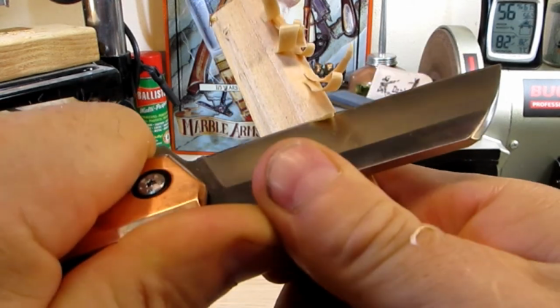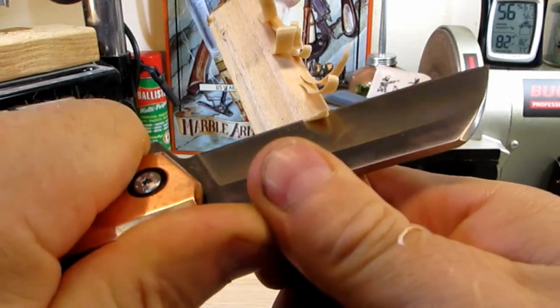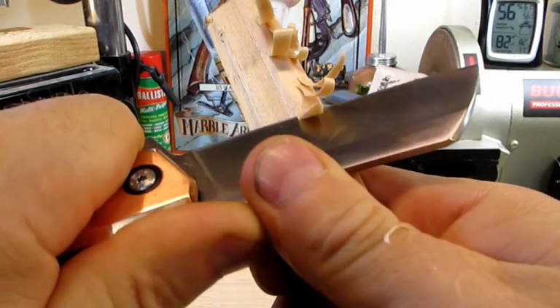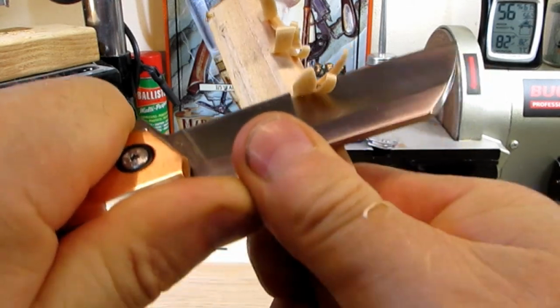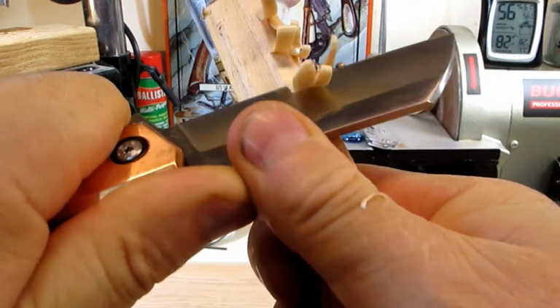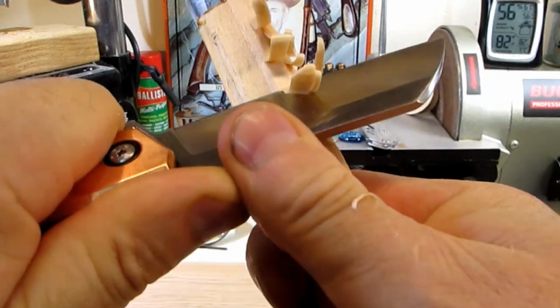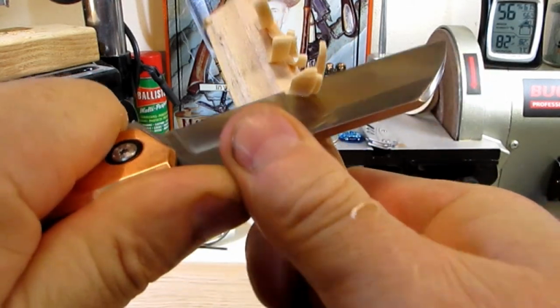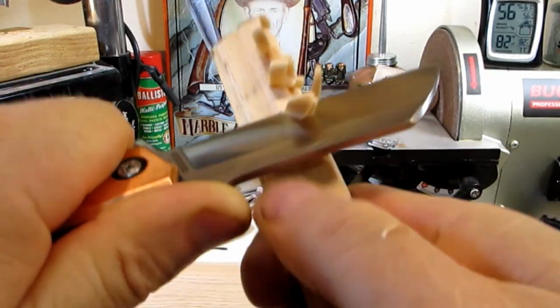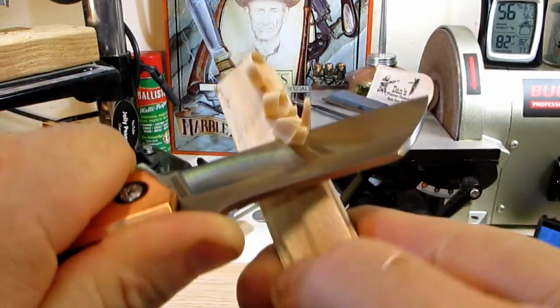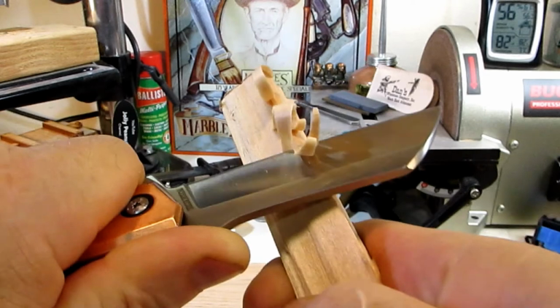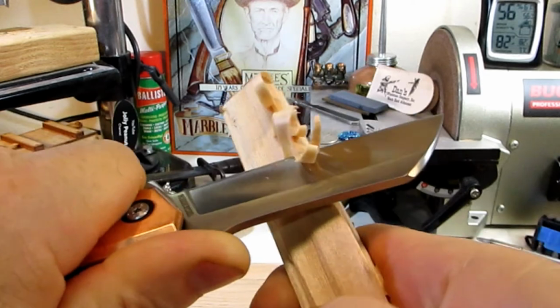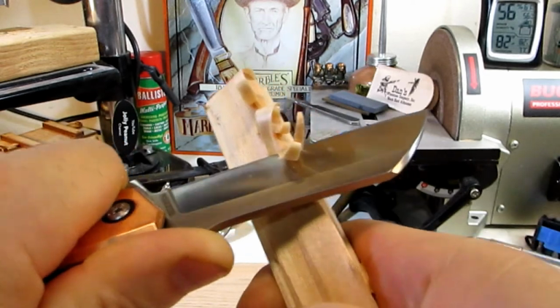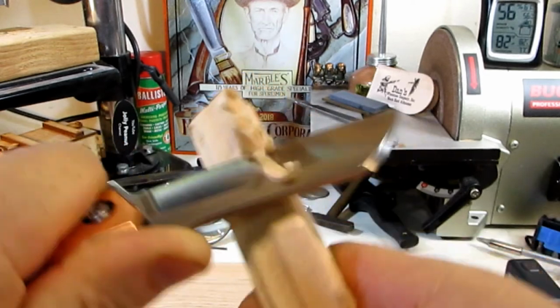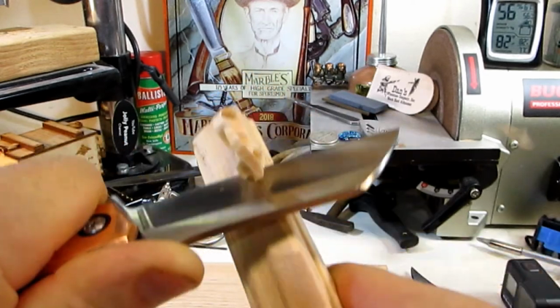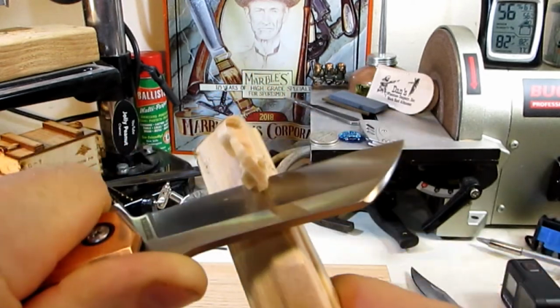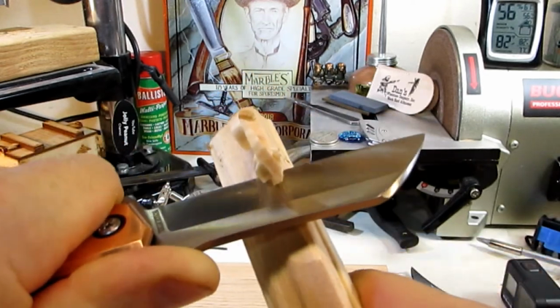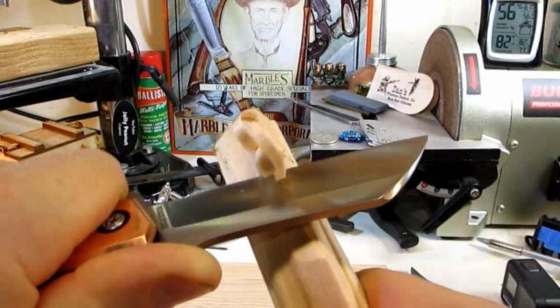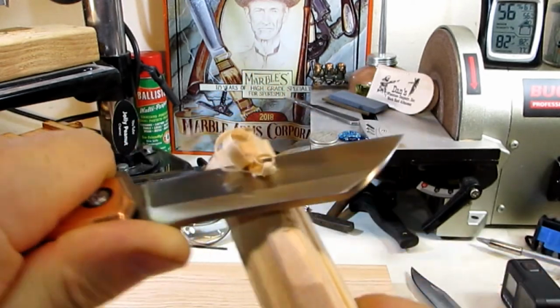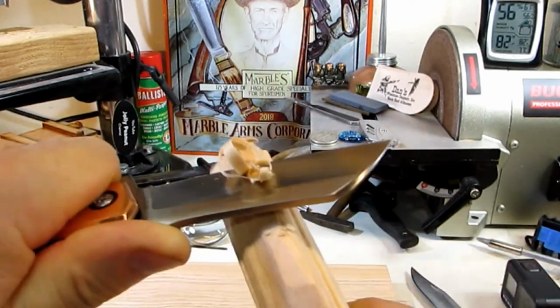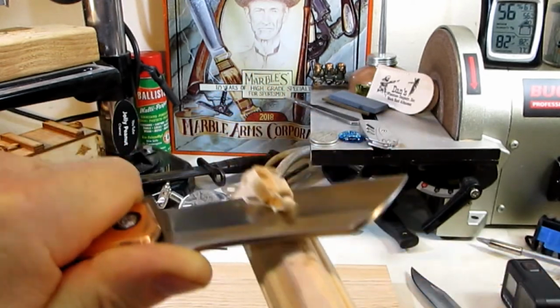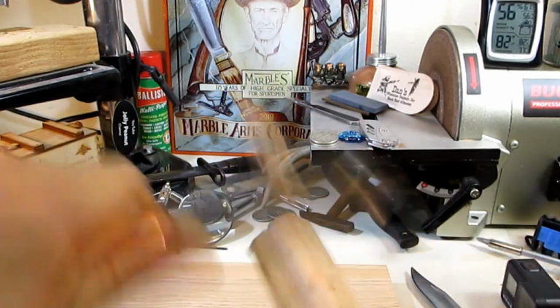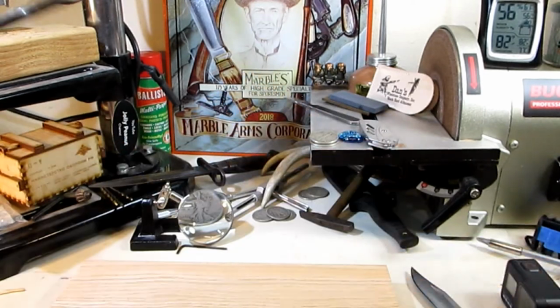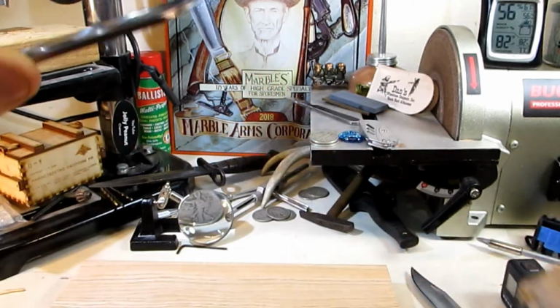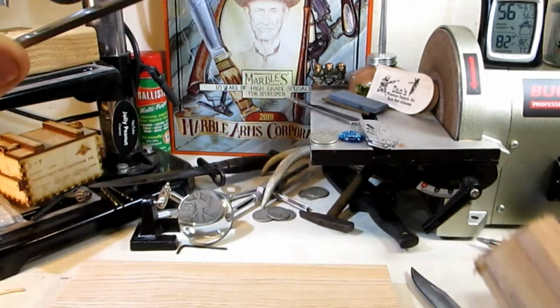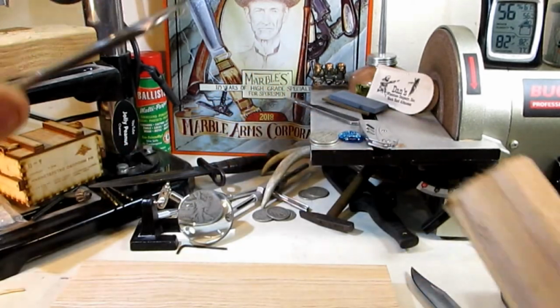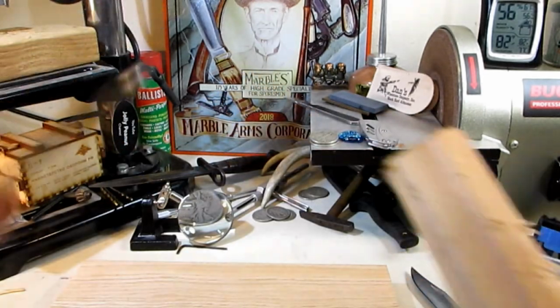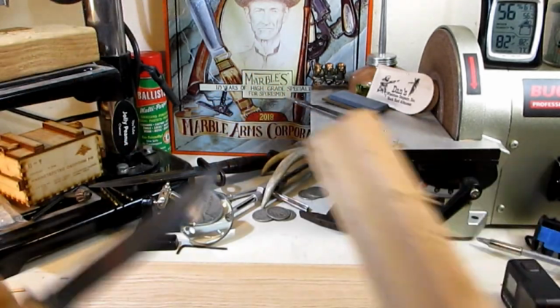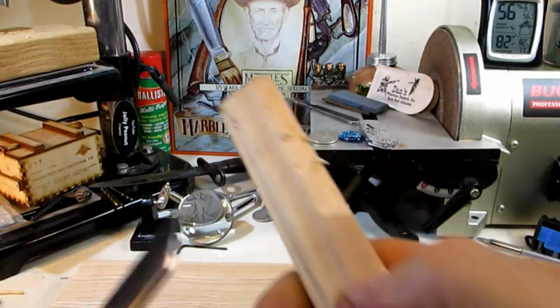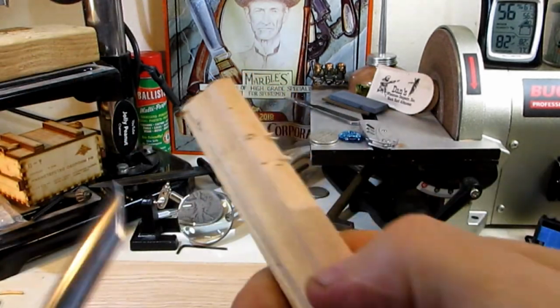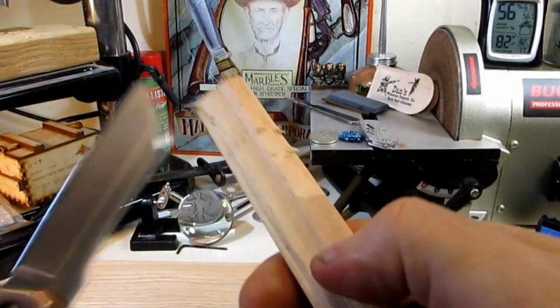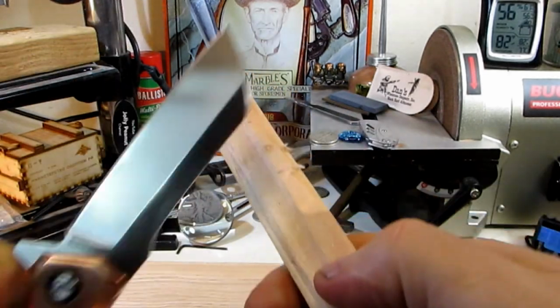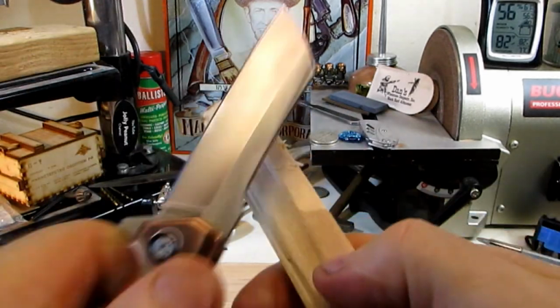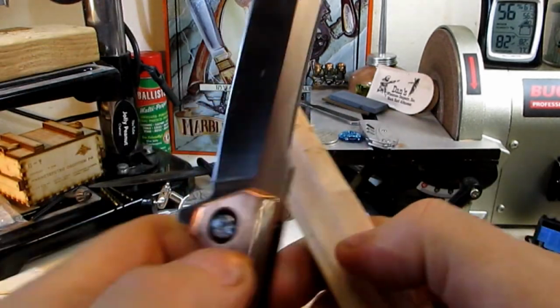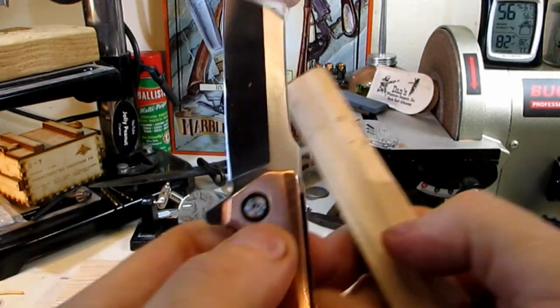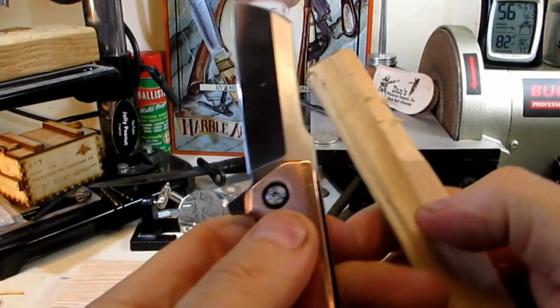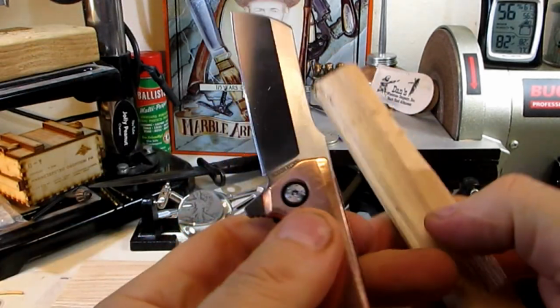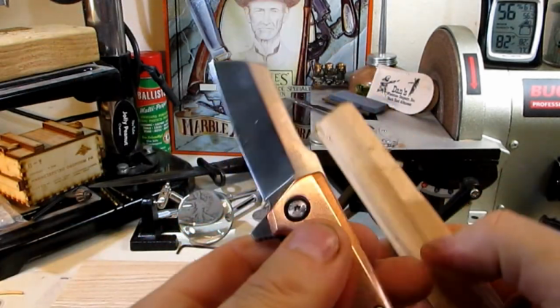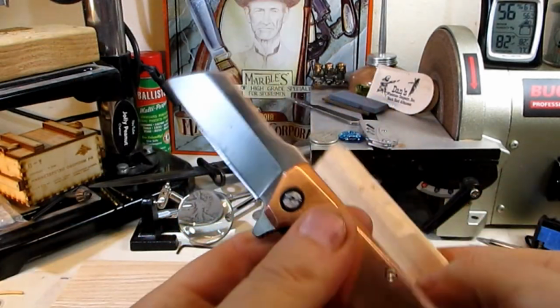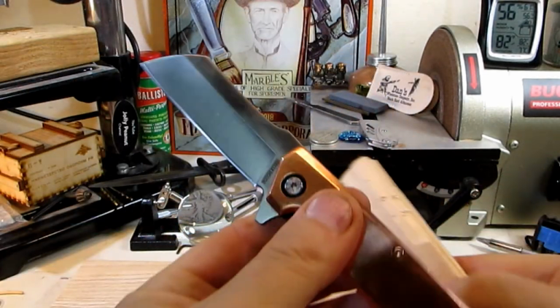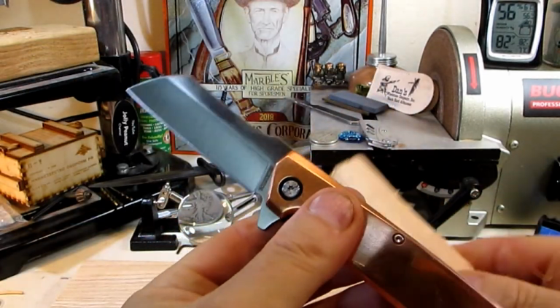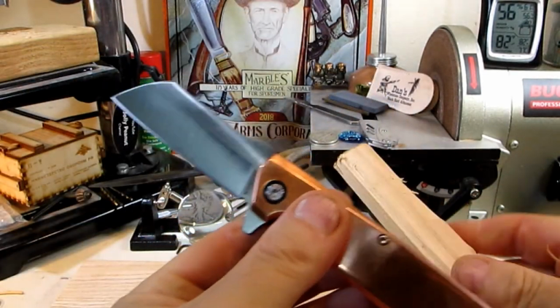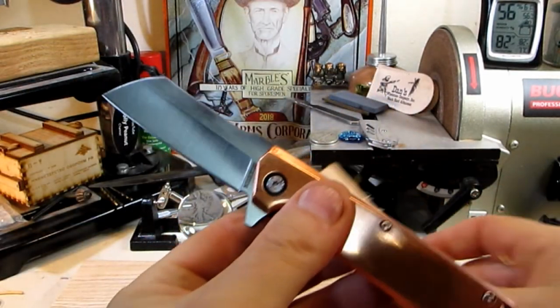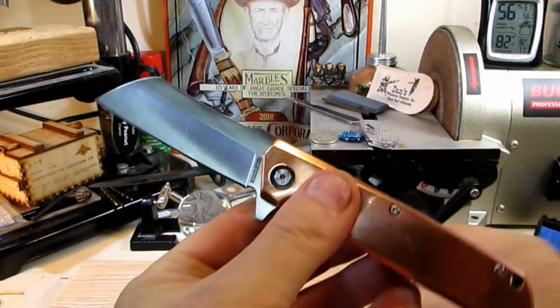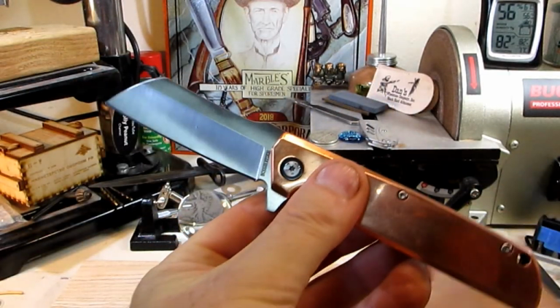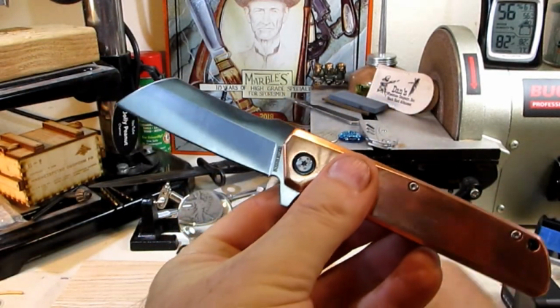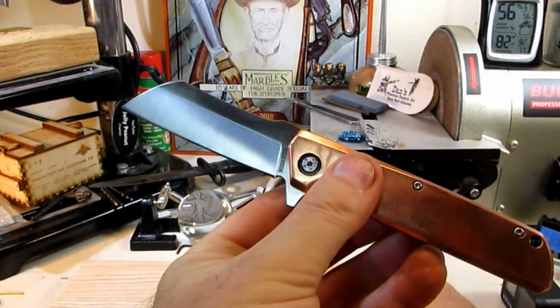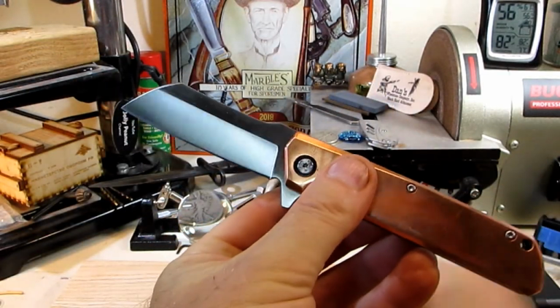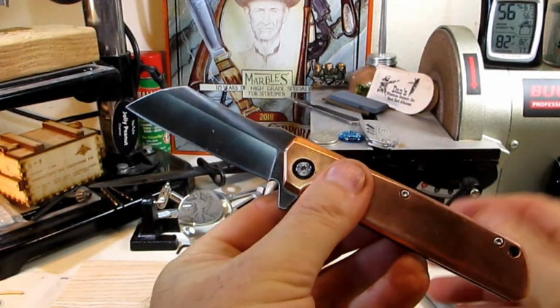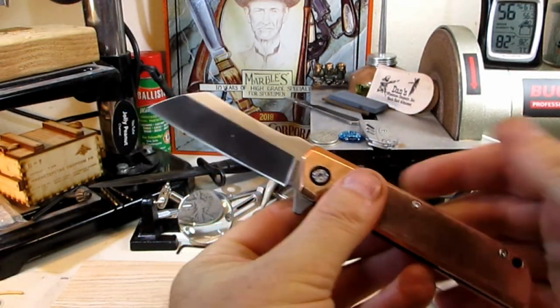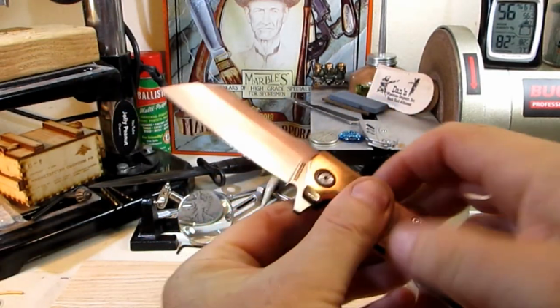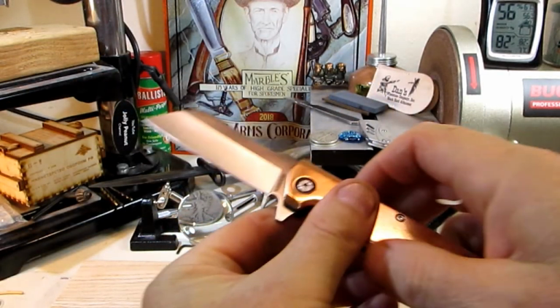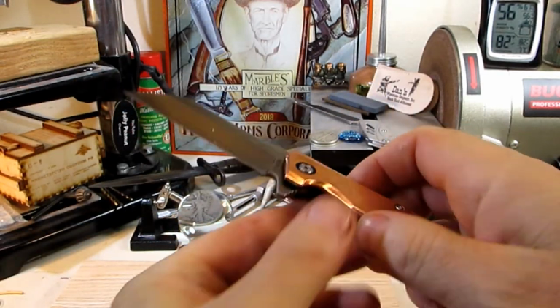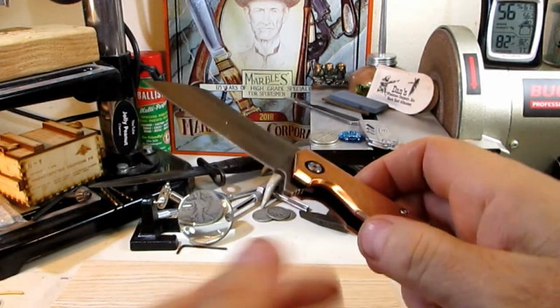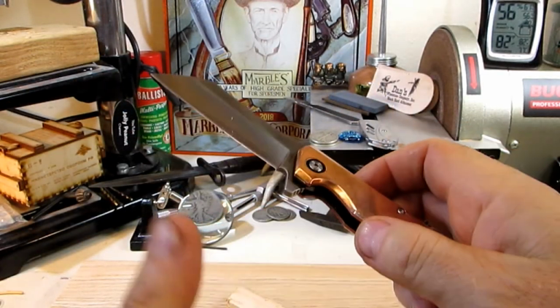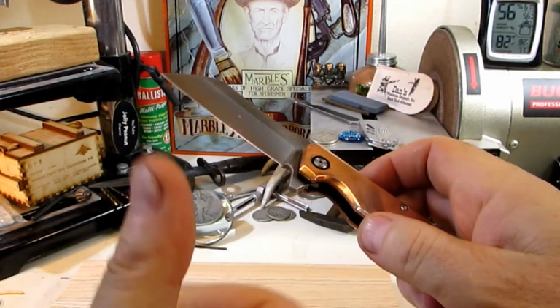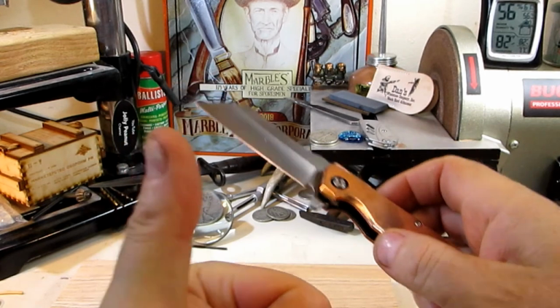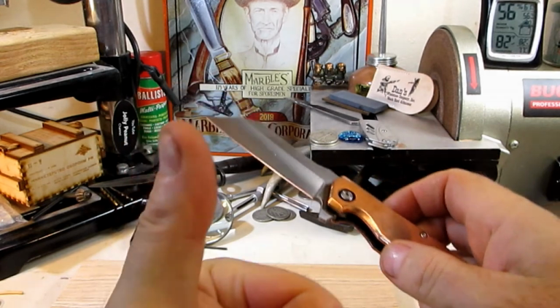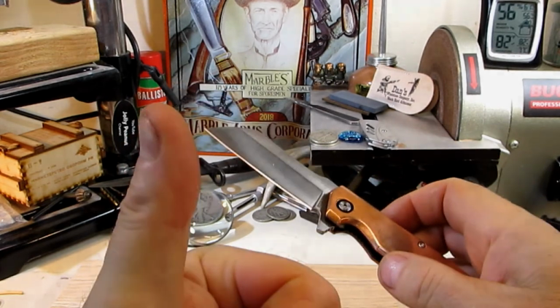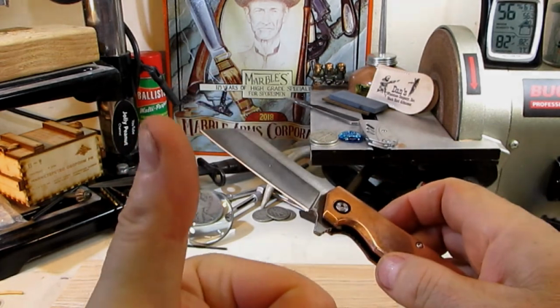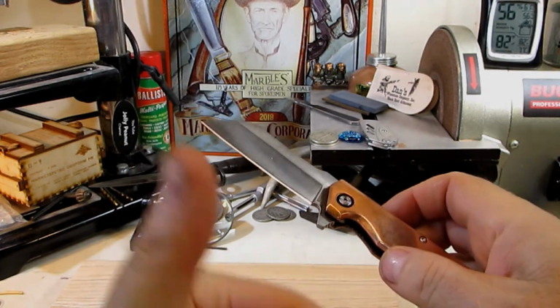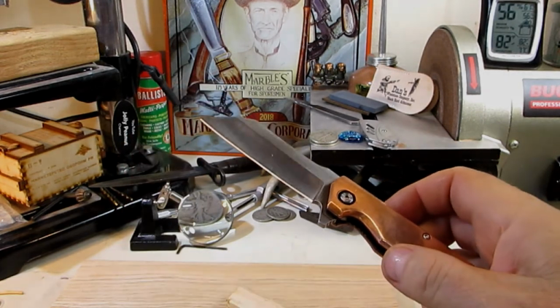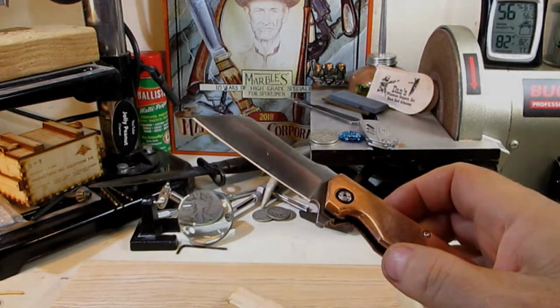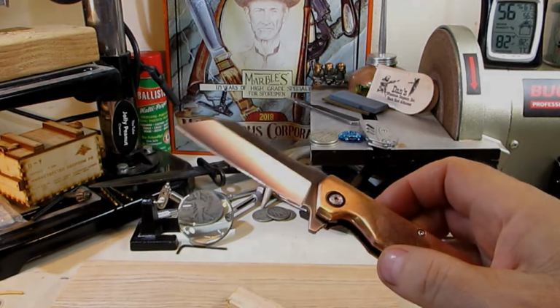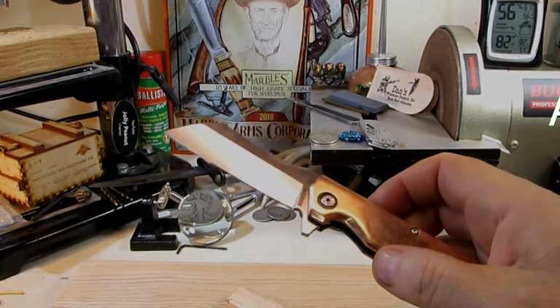Let's do some curly feather sticks, see if we can make them curl — yeah, no problem. Catch you later guys.